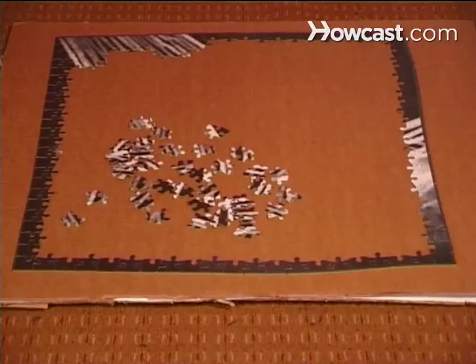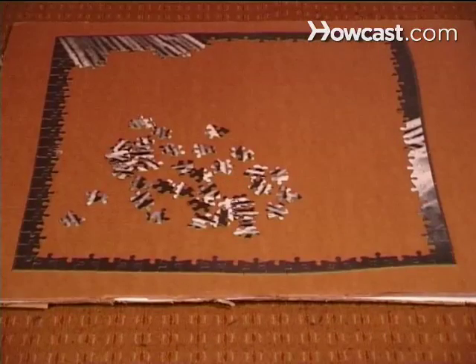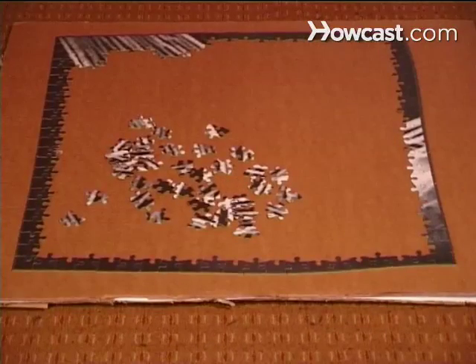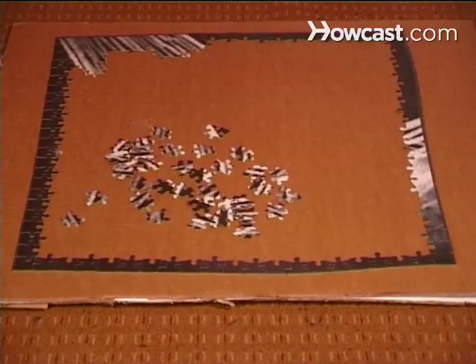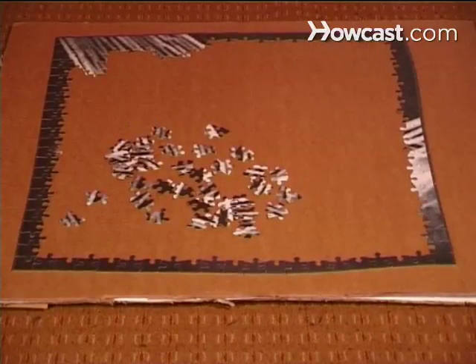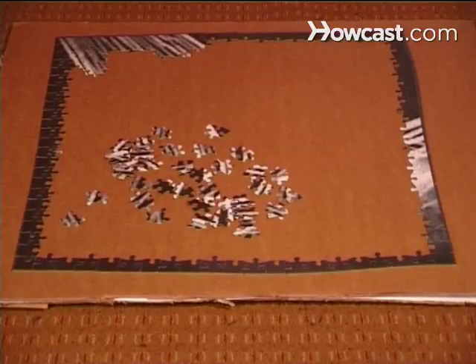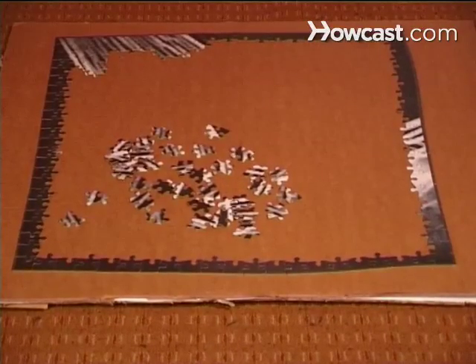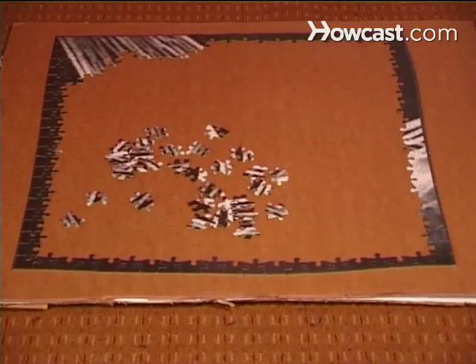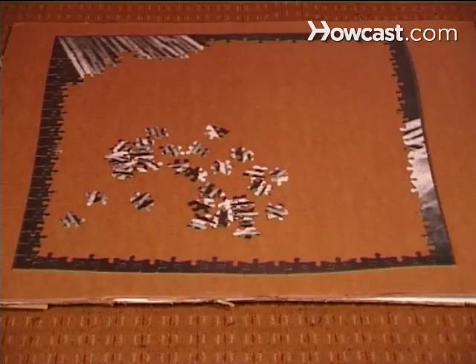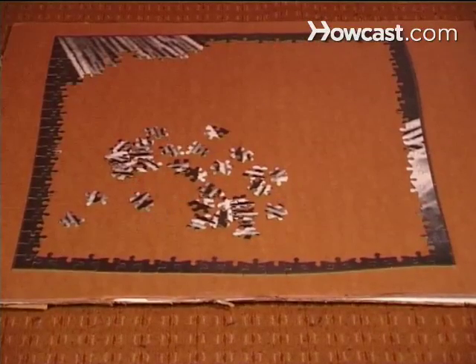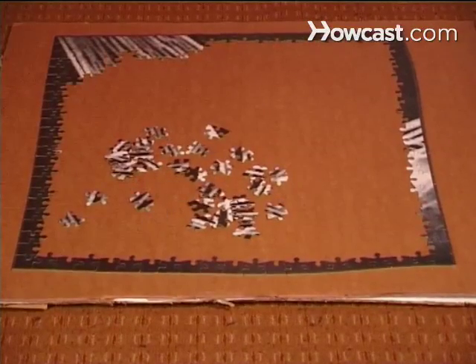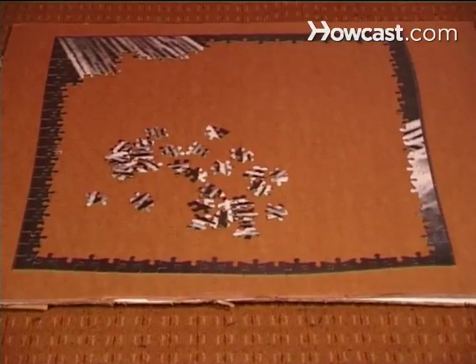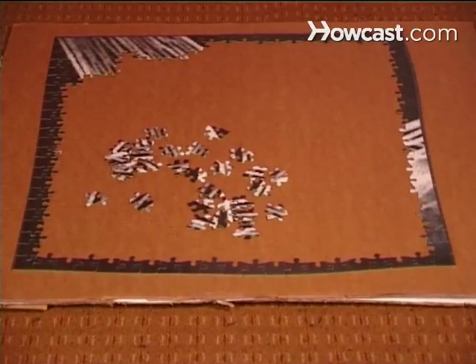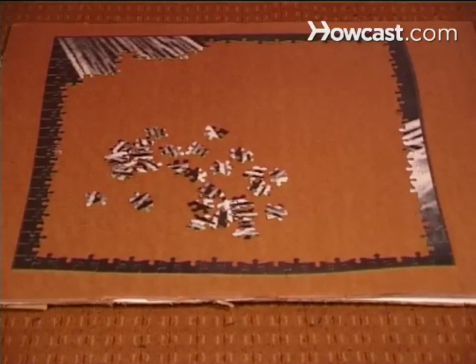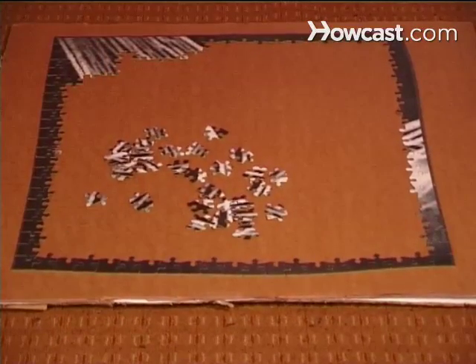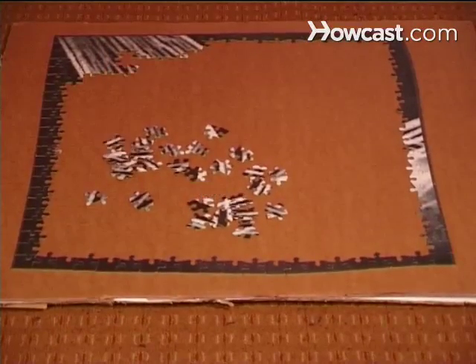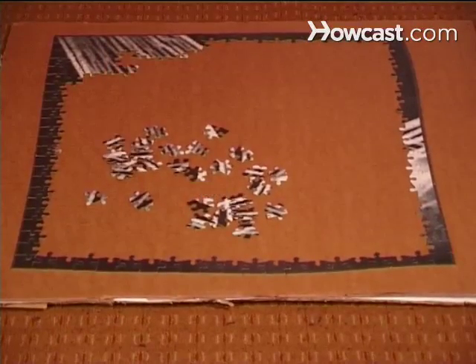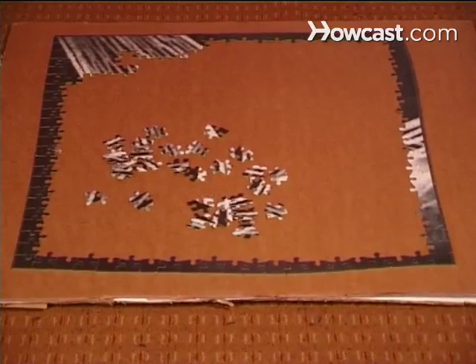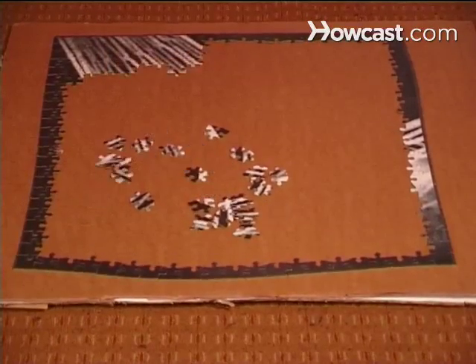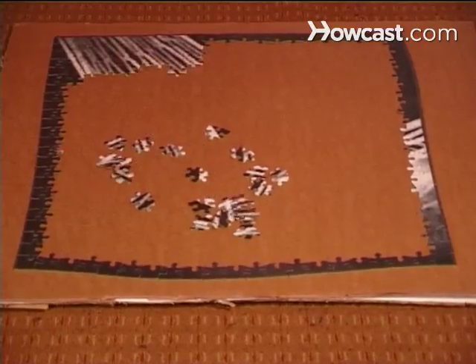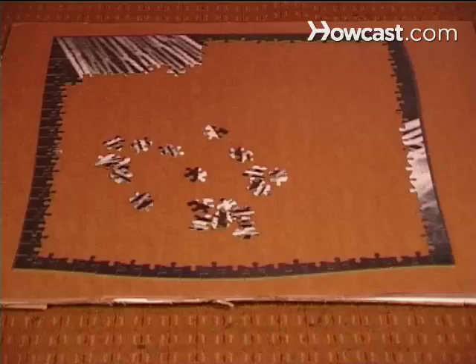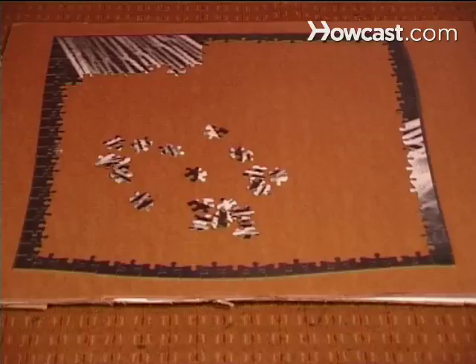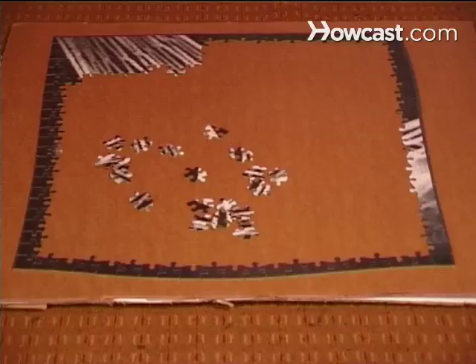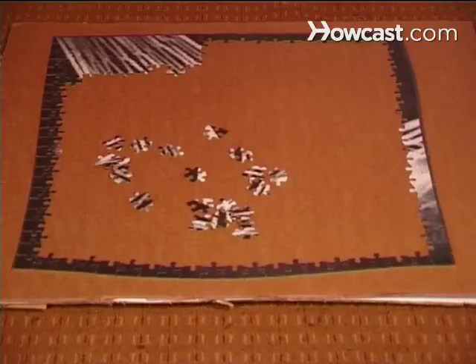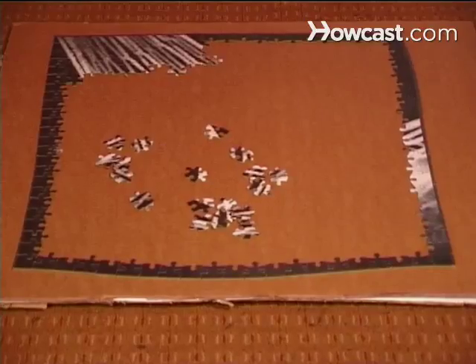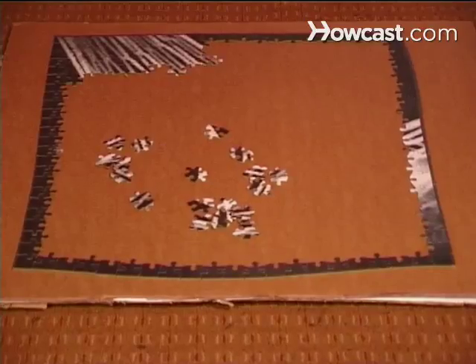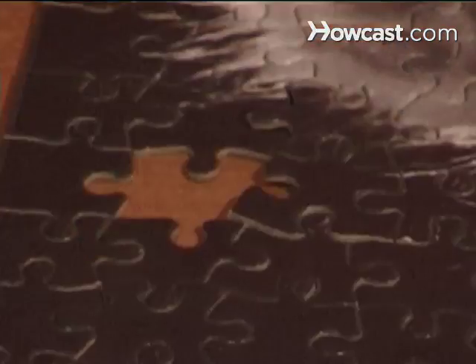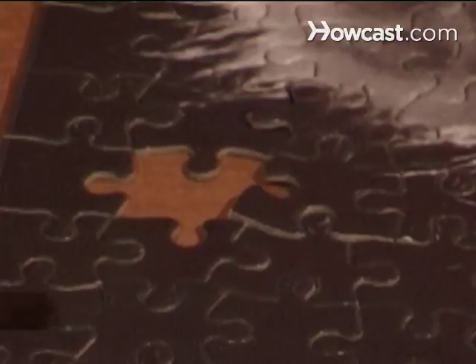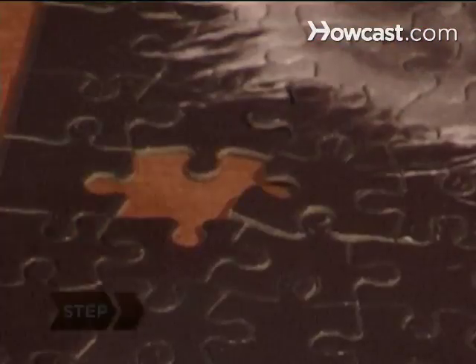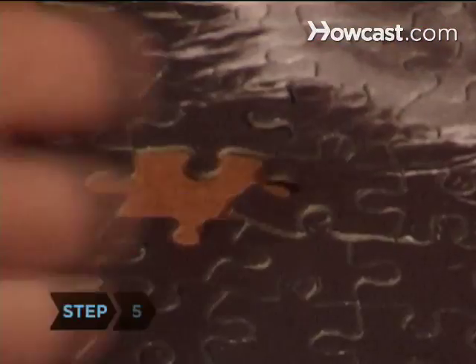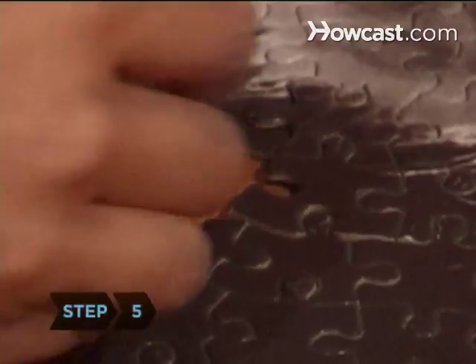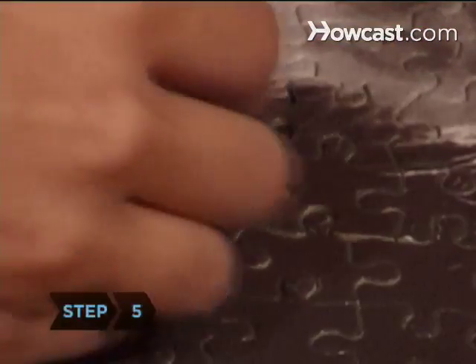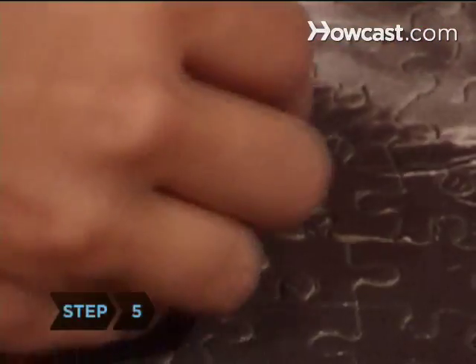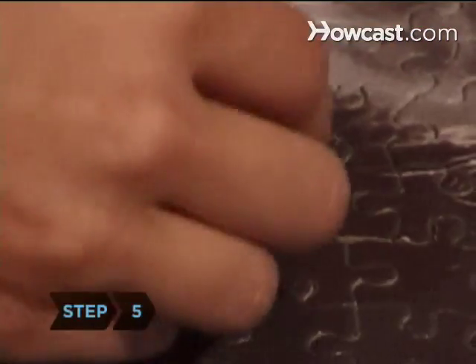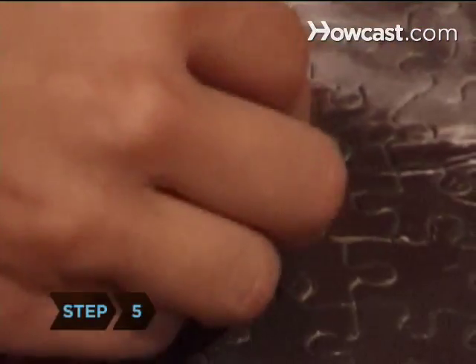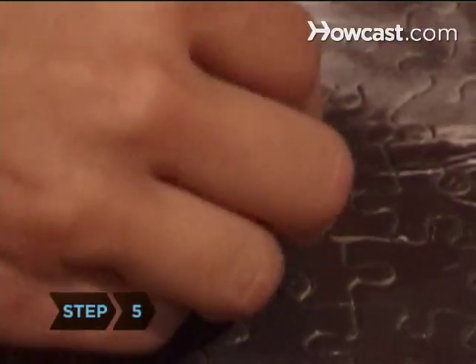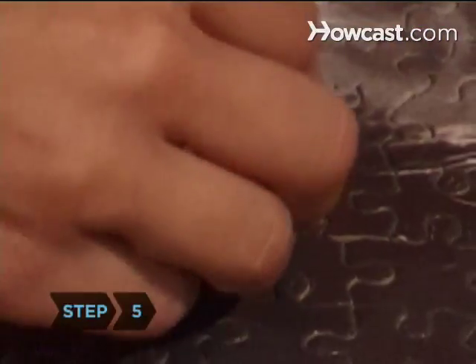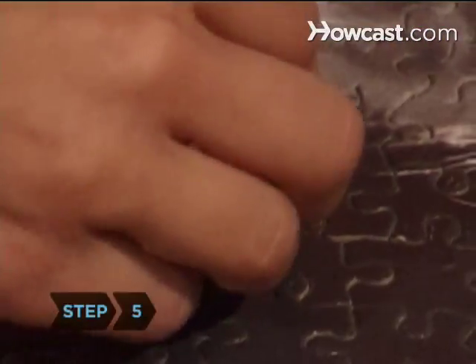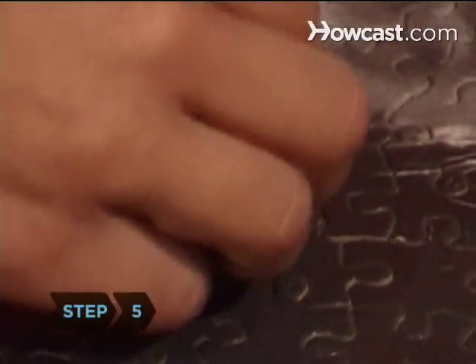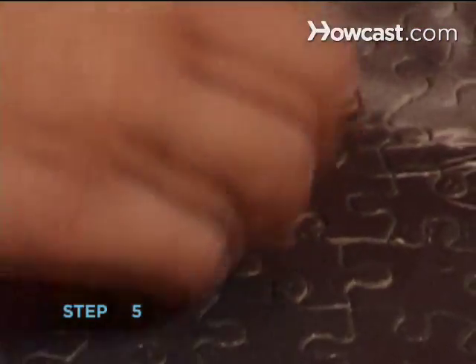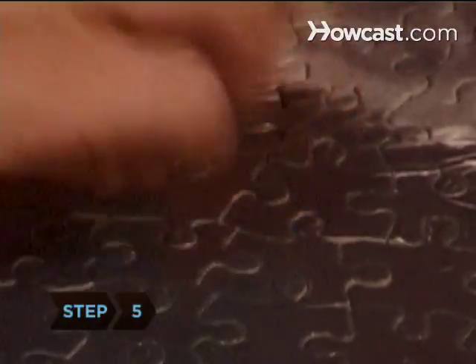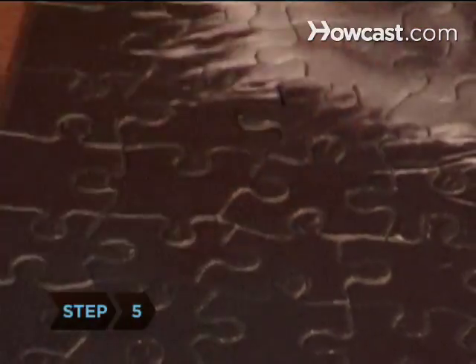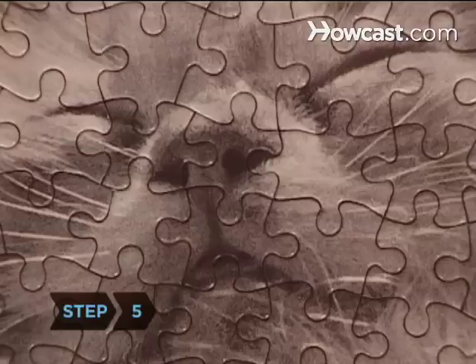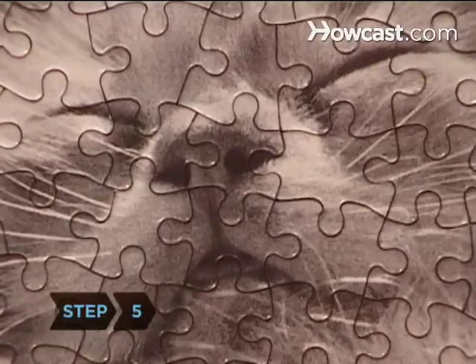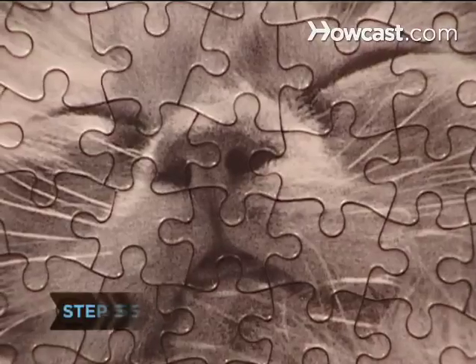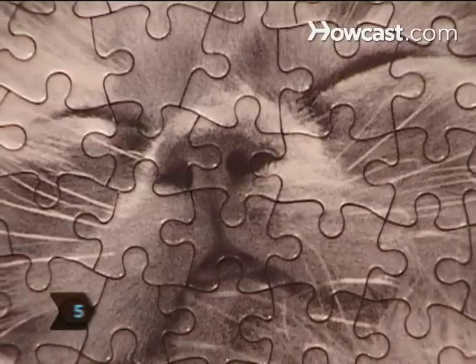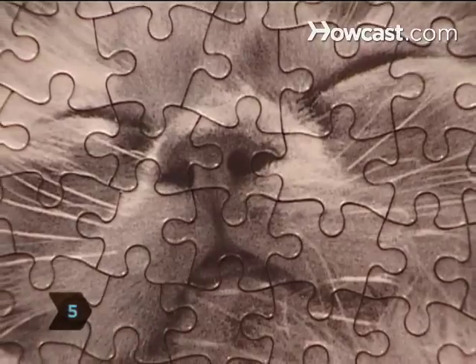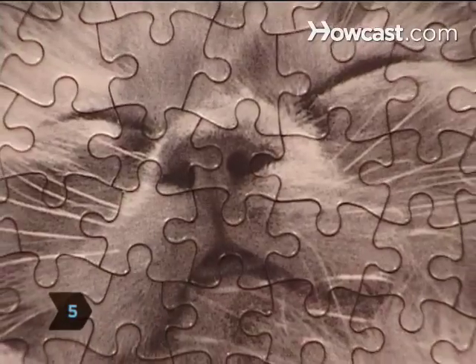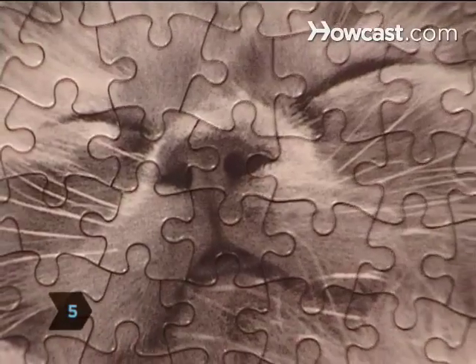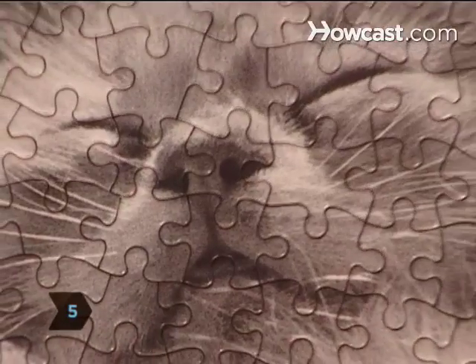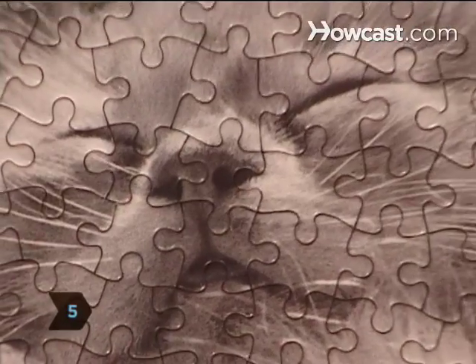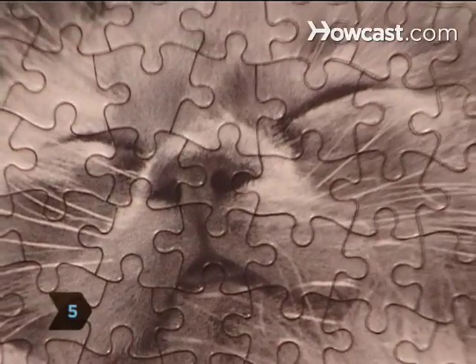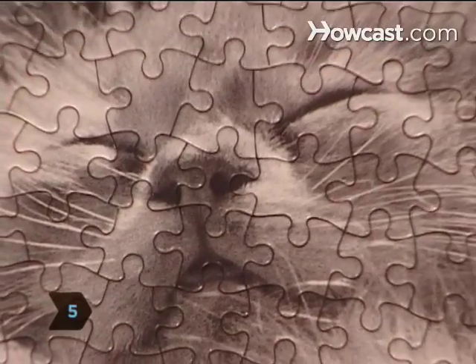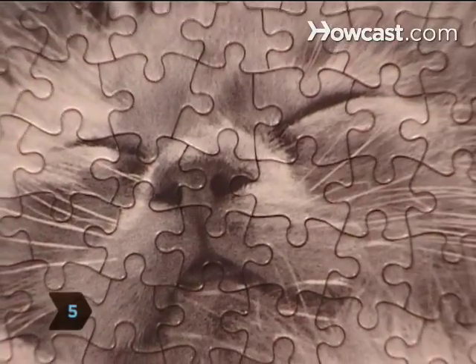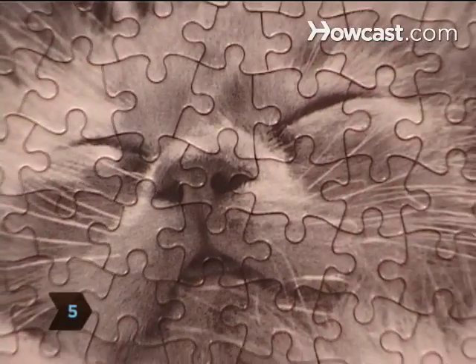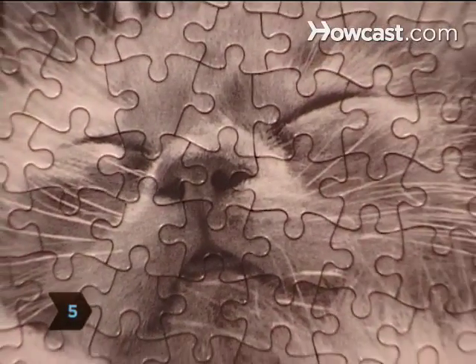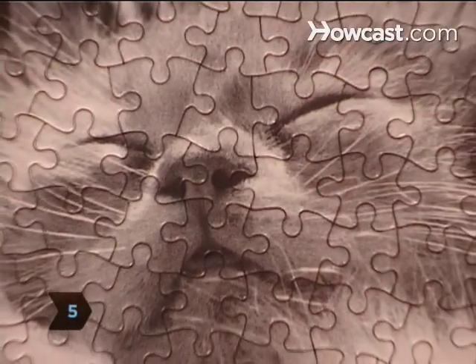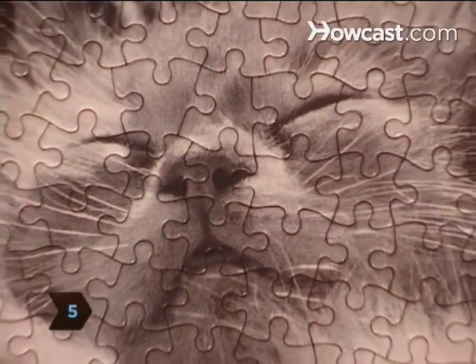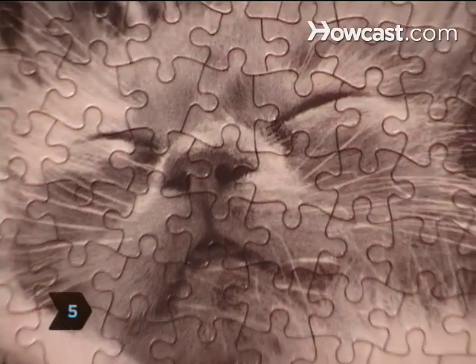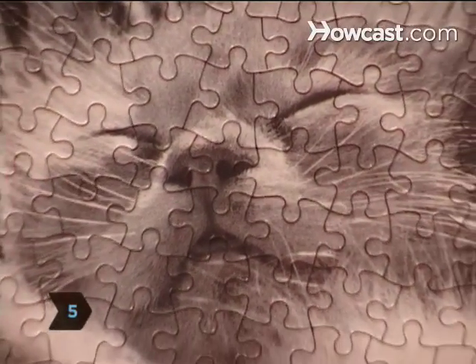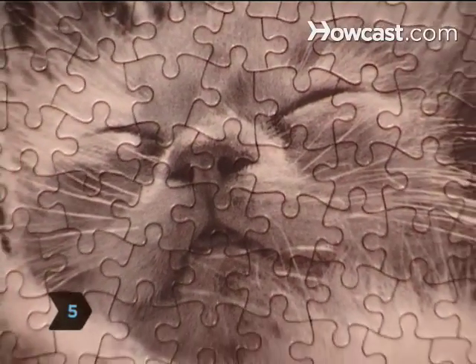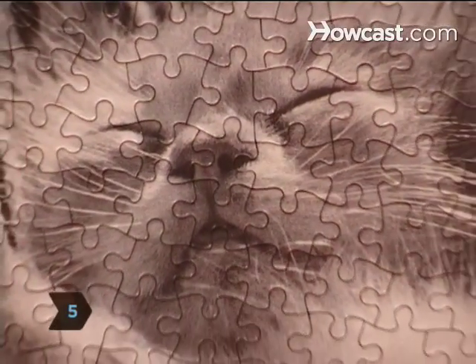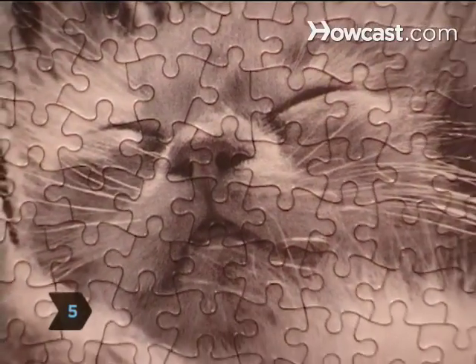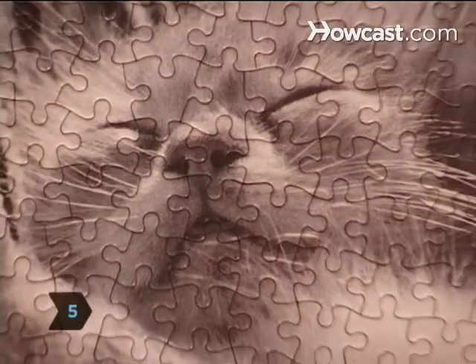After sorting these pieces, begin fitting them together. Step 5. You've just put the last piece in — now step back and admire your achievement.